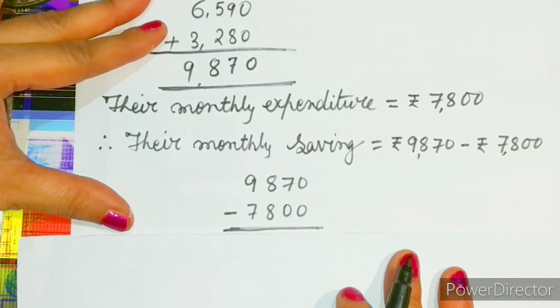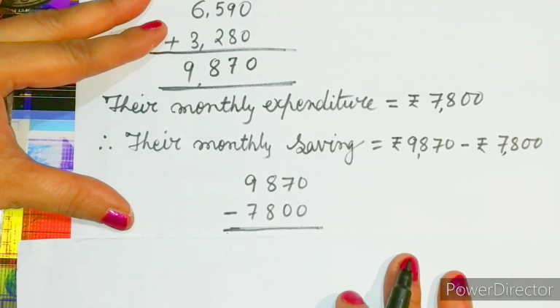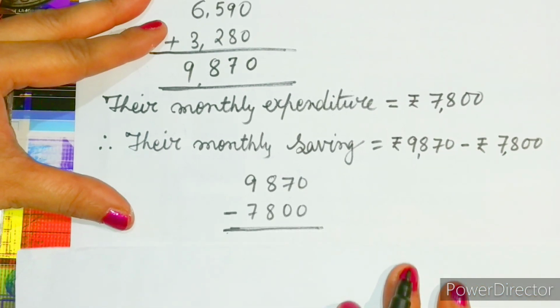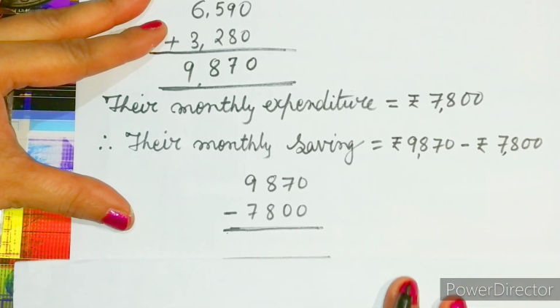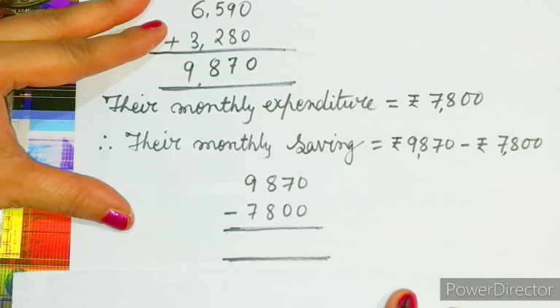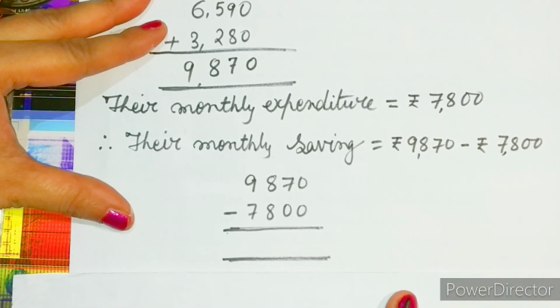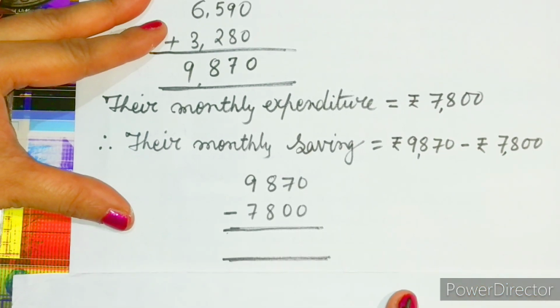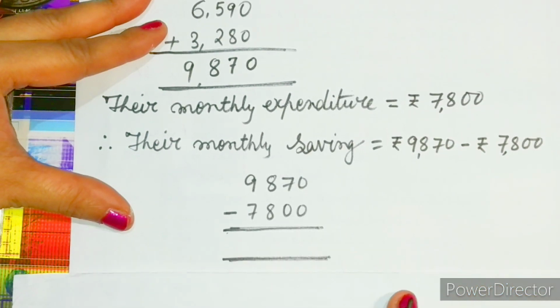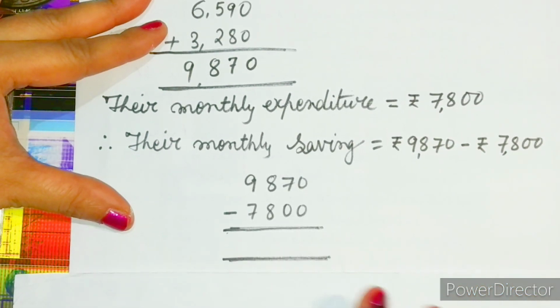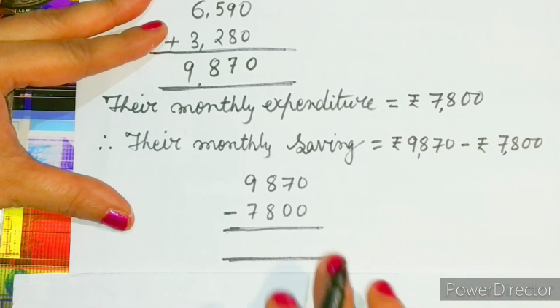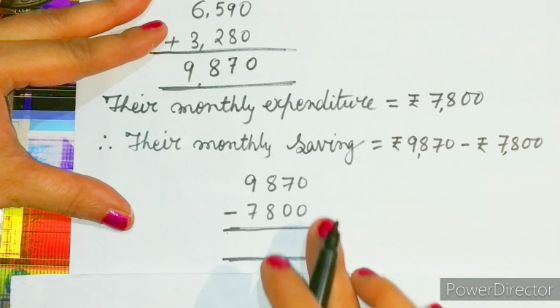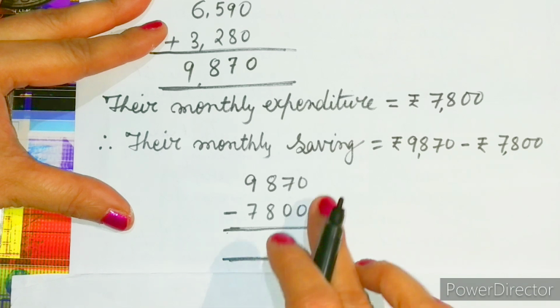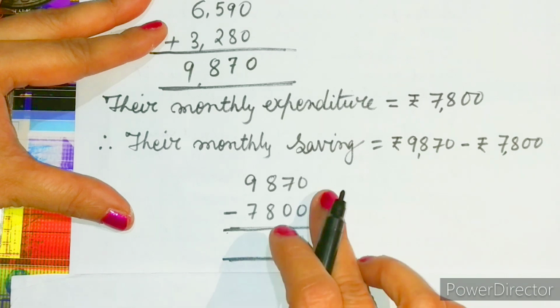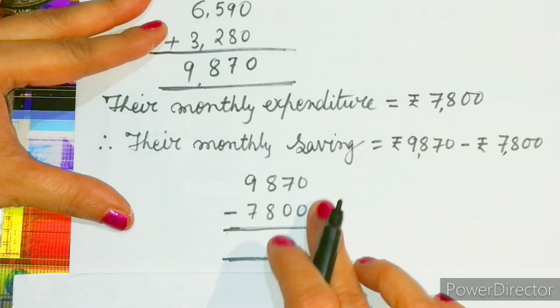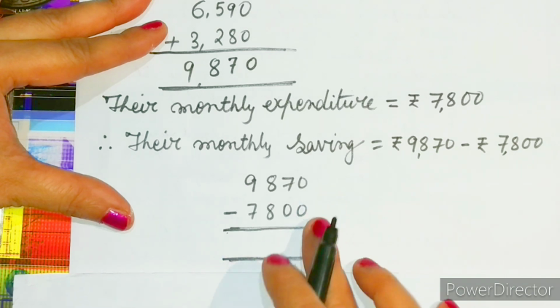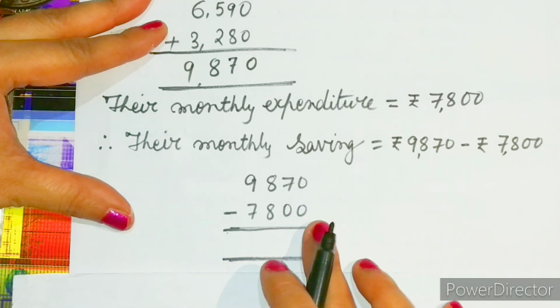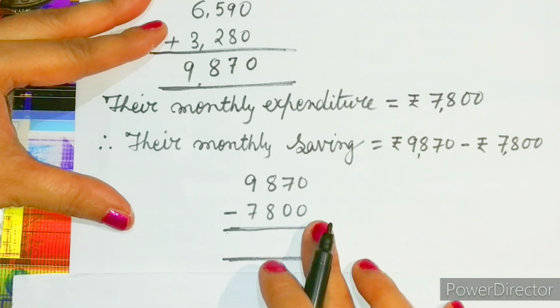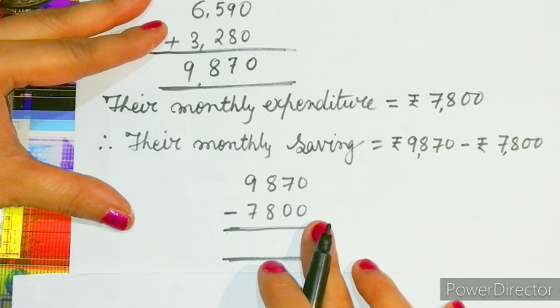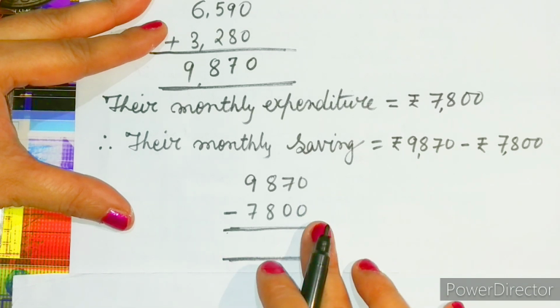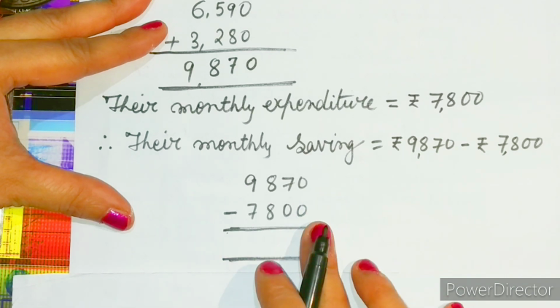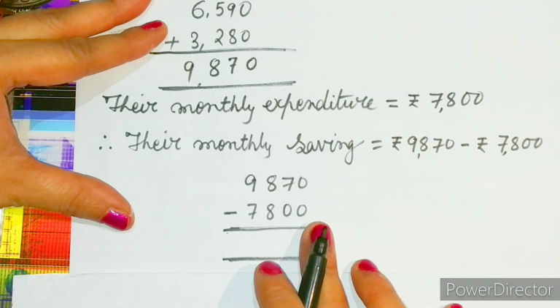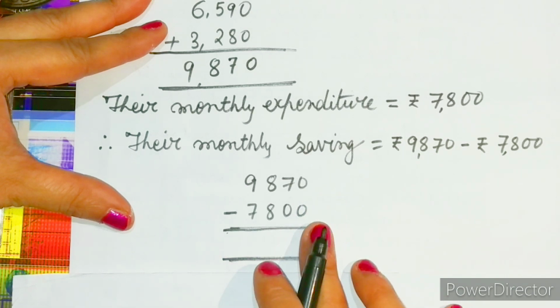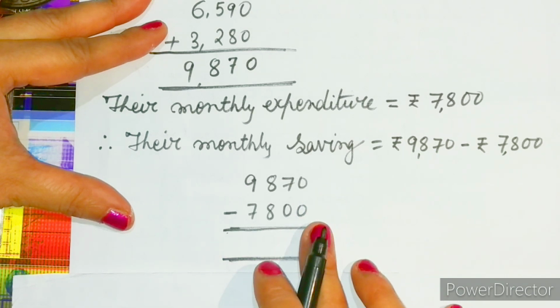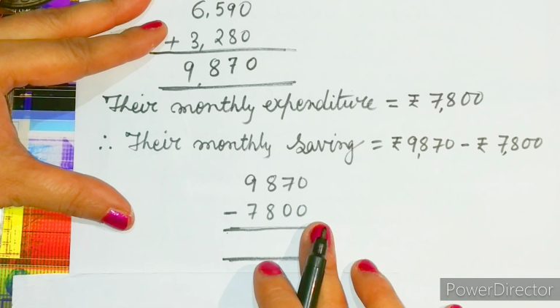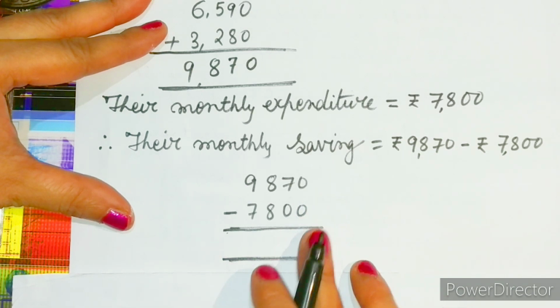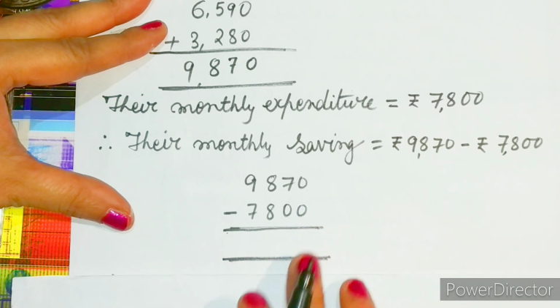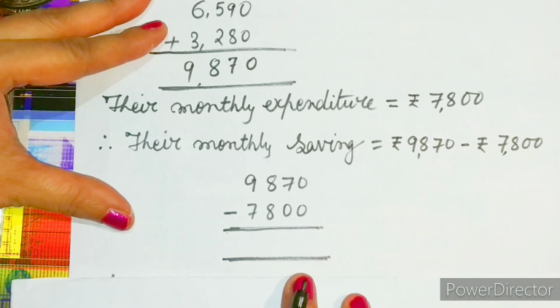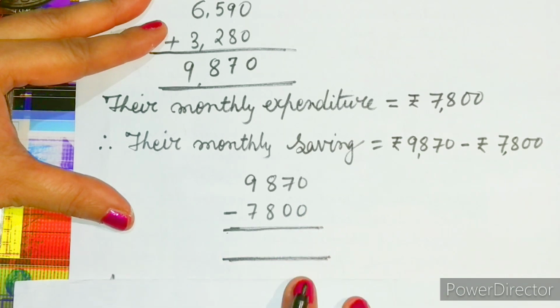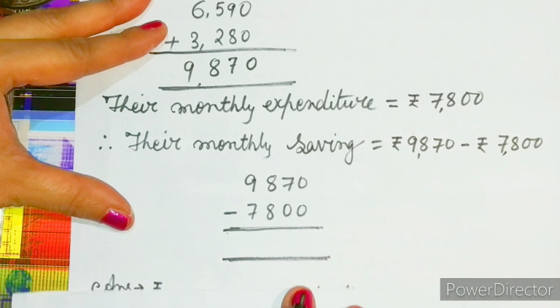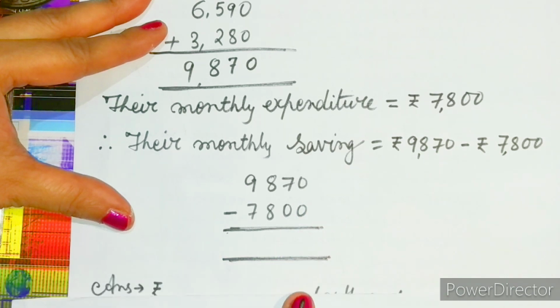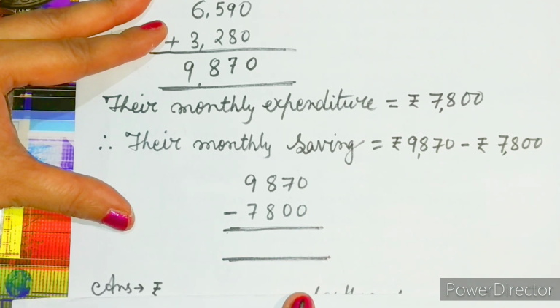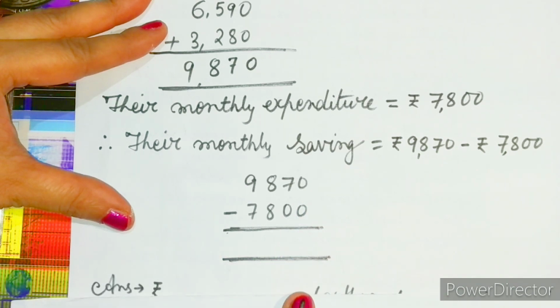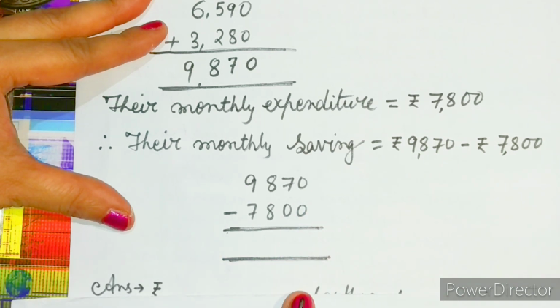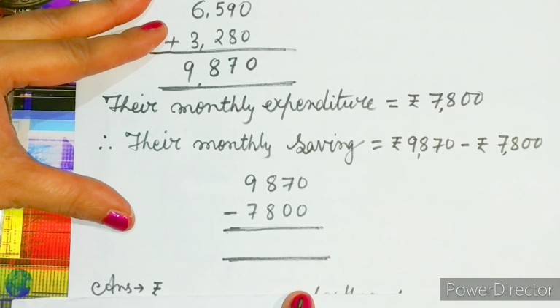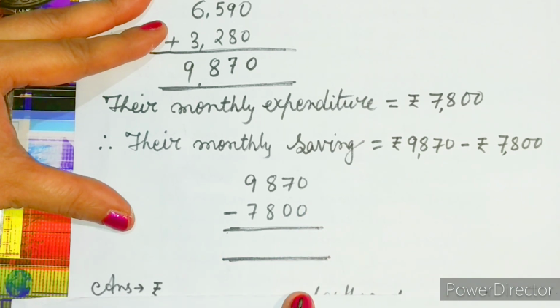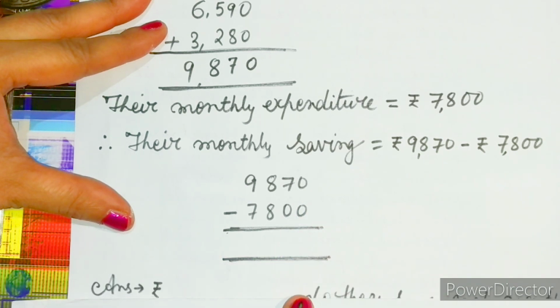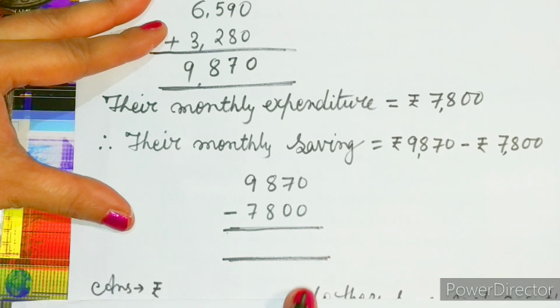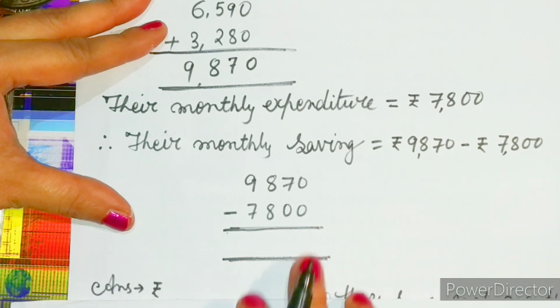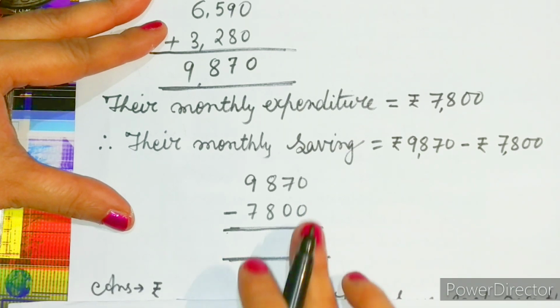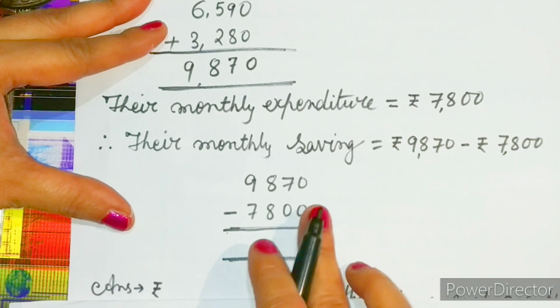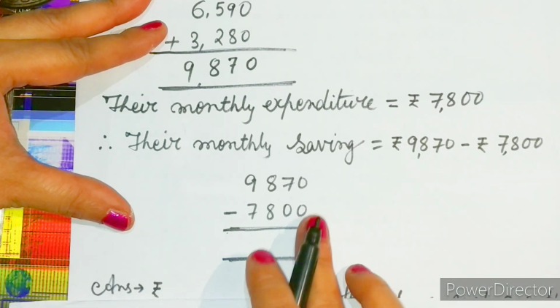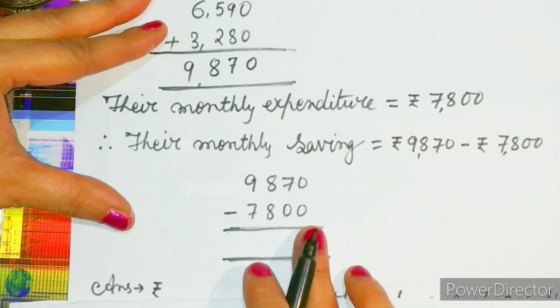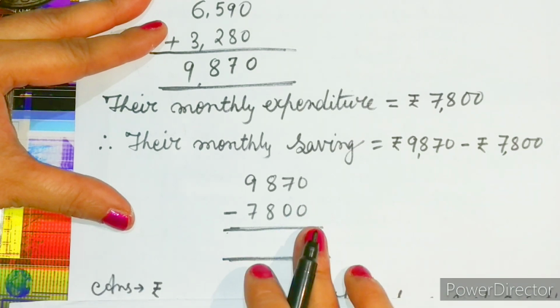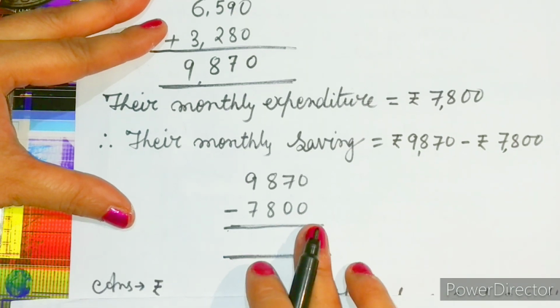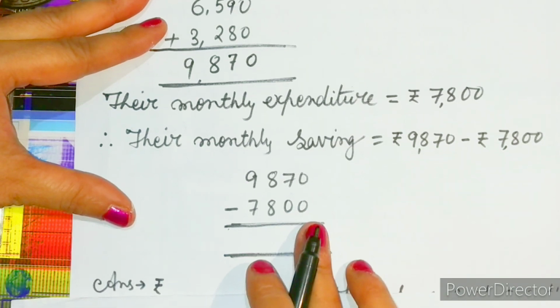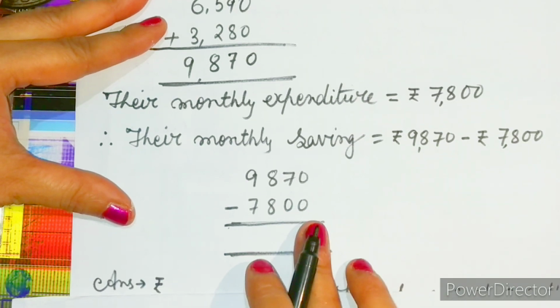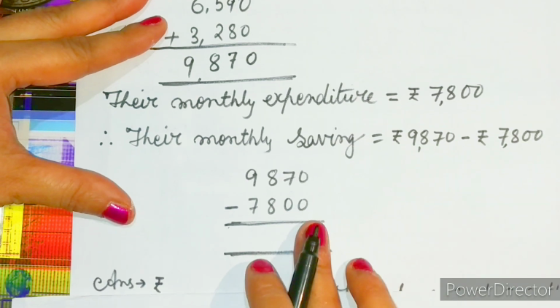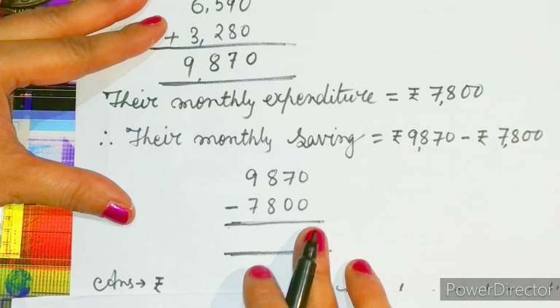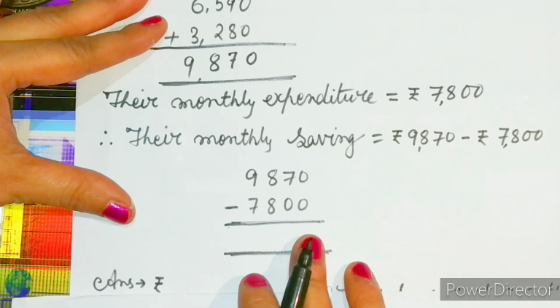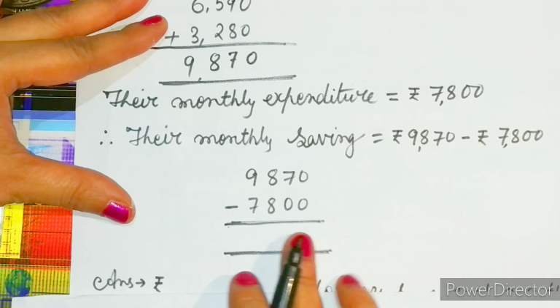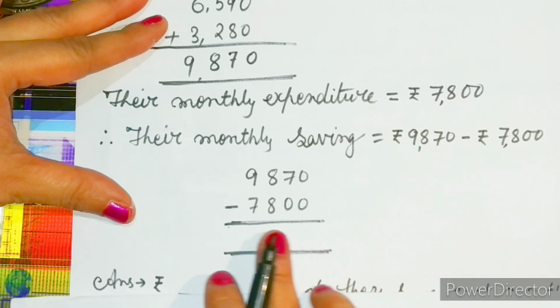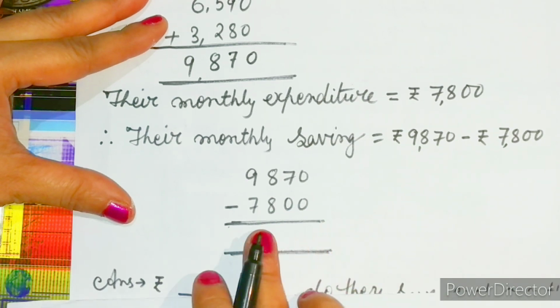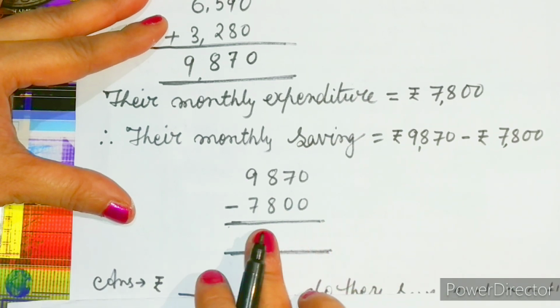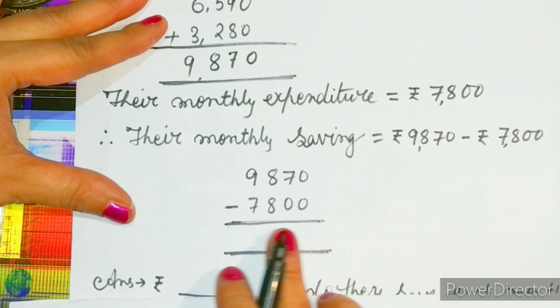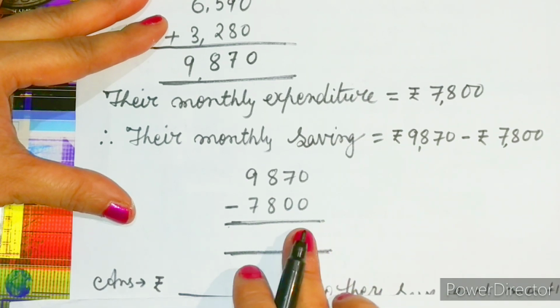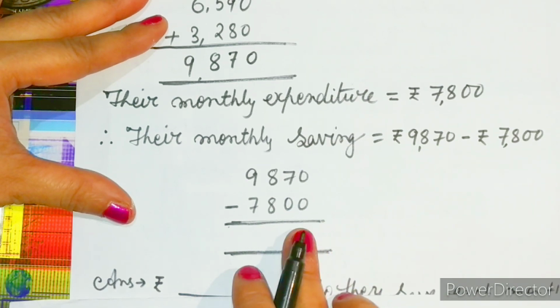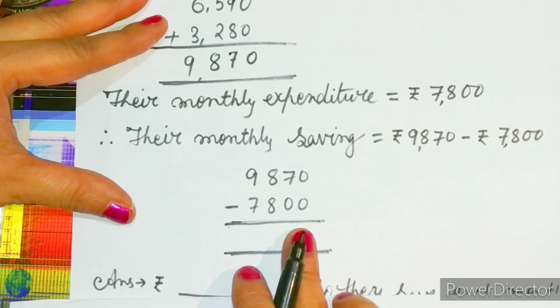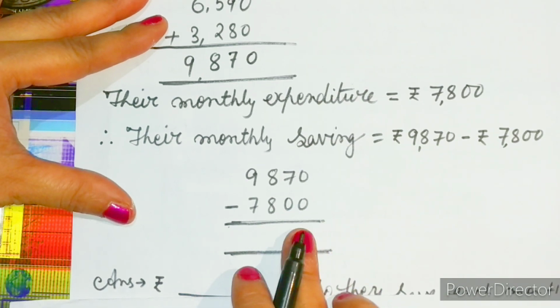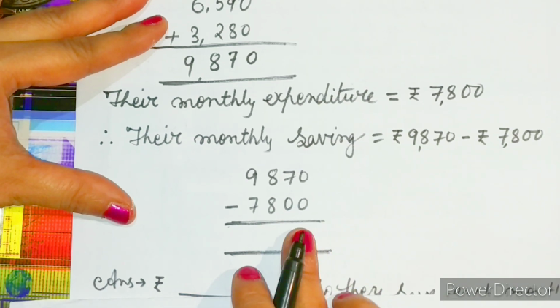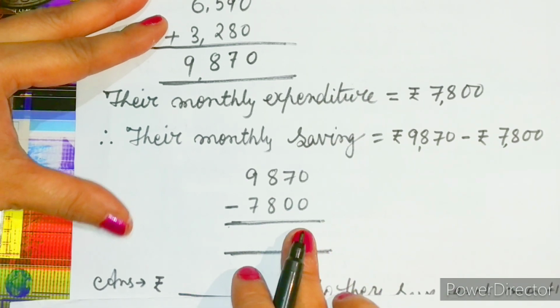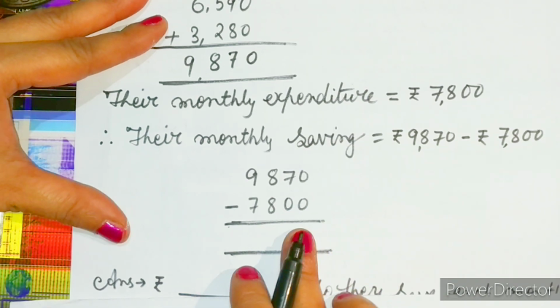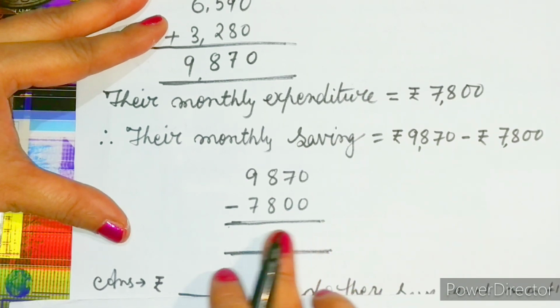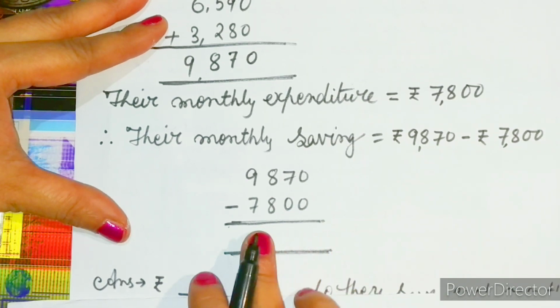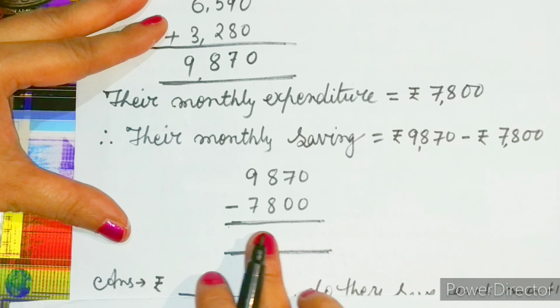Therefore their monthly saving will be equal to rupees 9,870 minus rupees 7,800. You have to subtract both the terms and write the answer in the blank space.